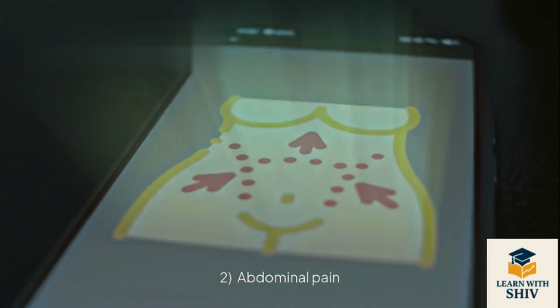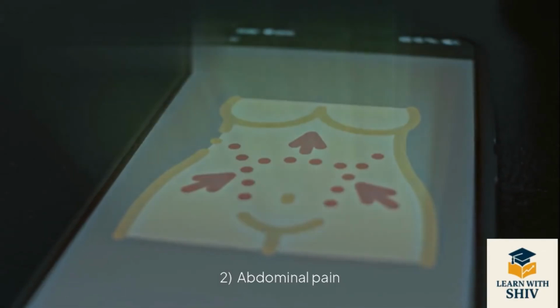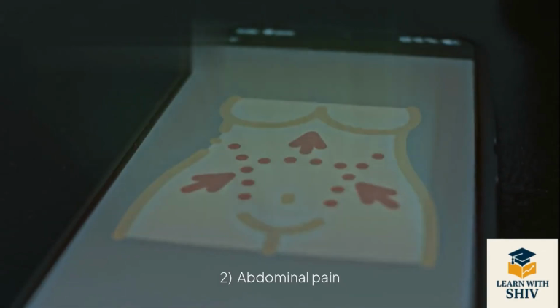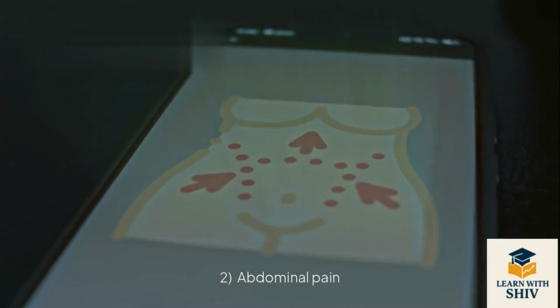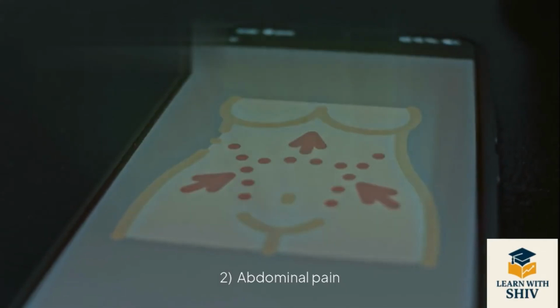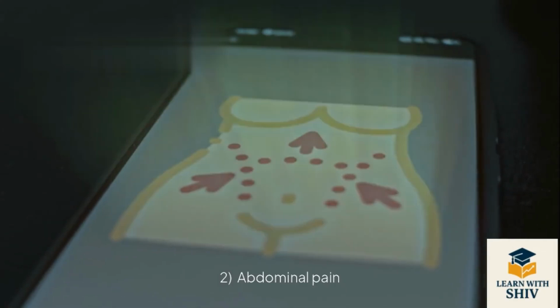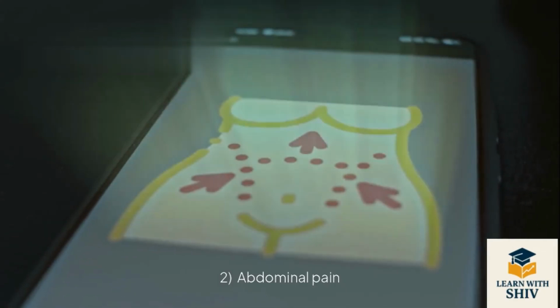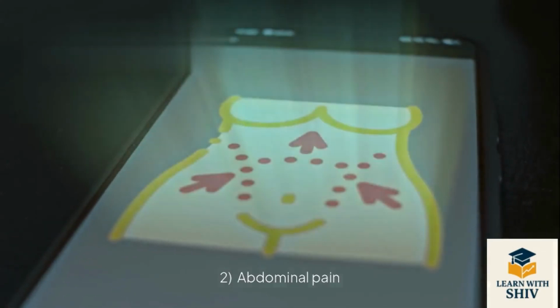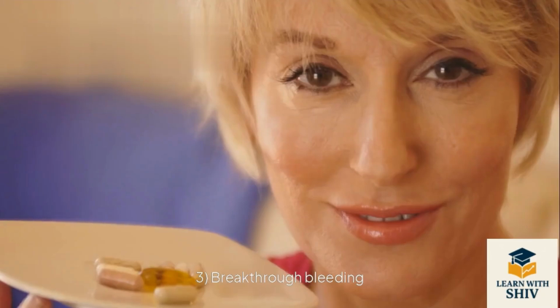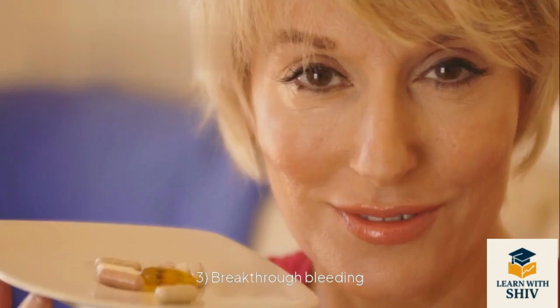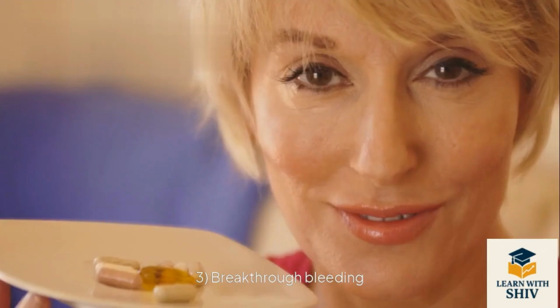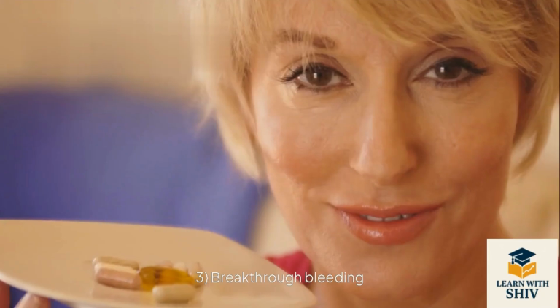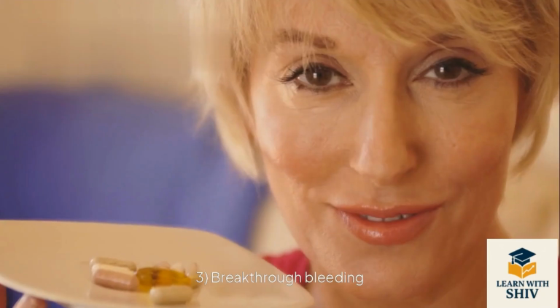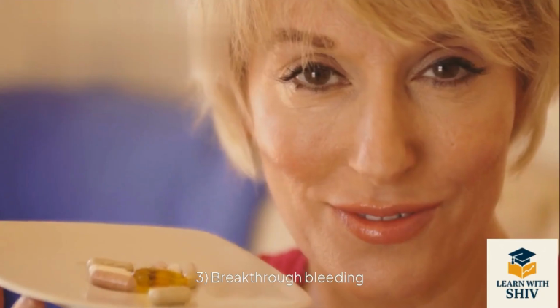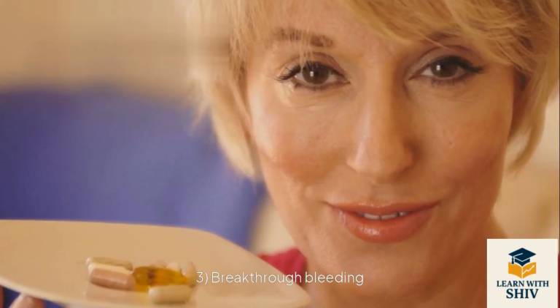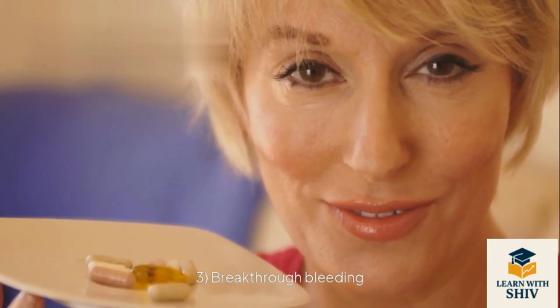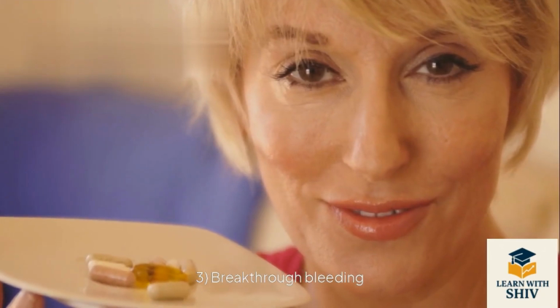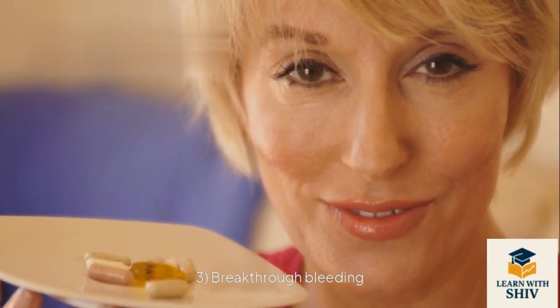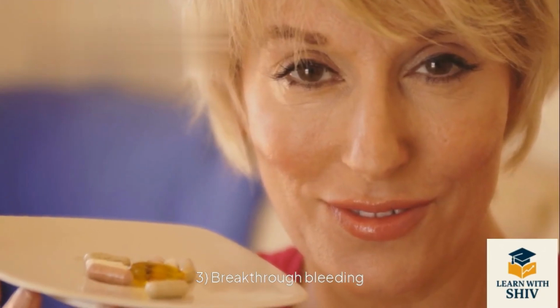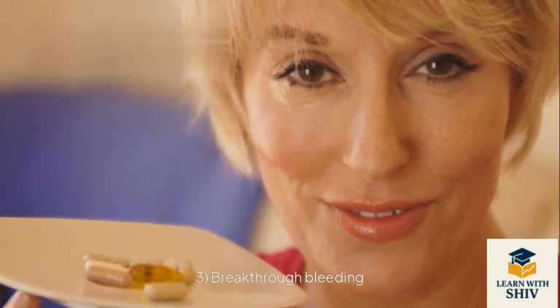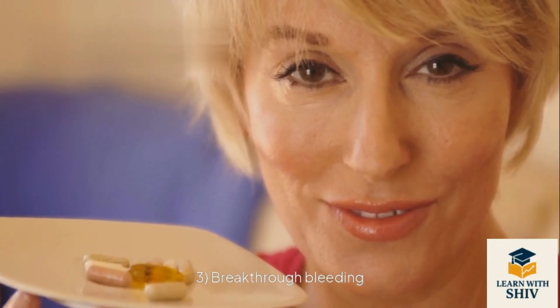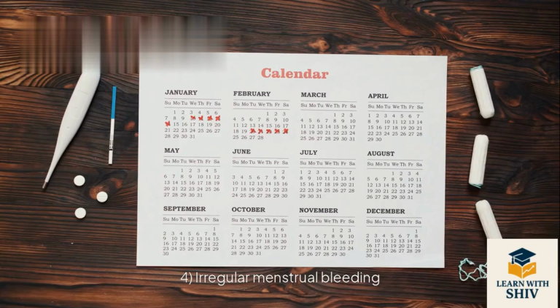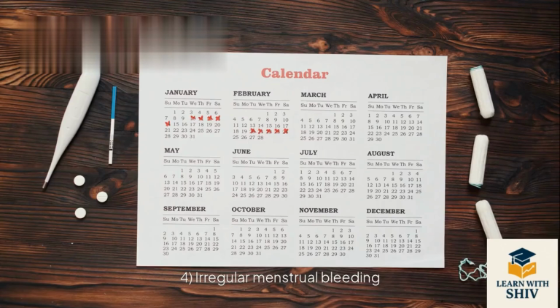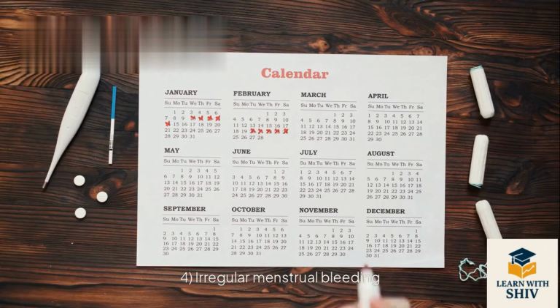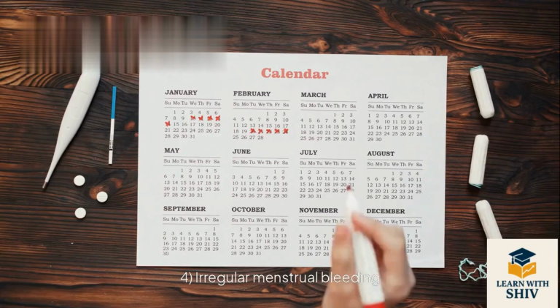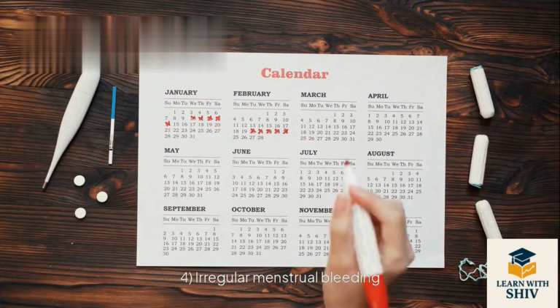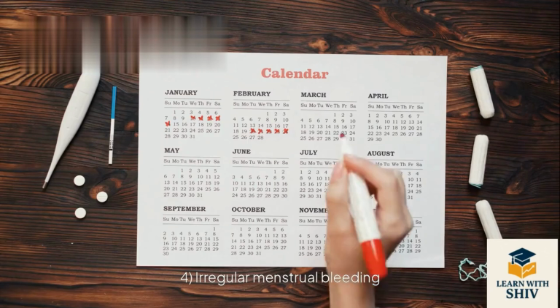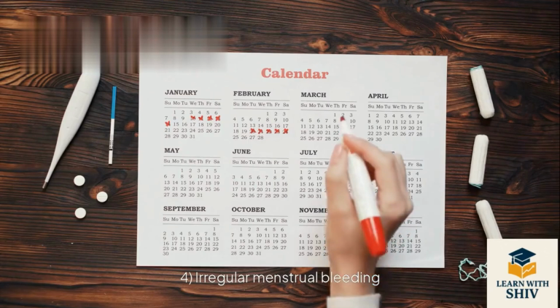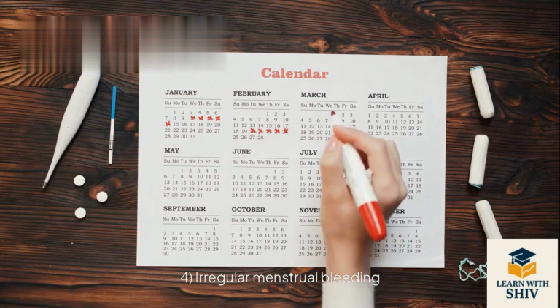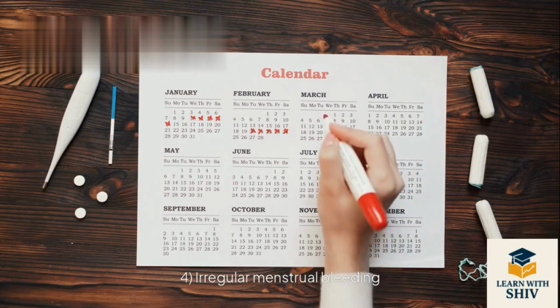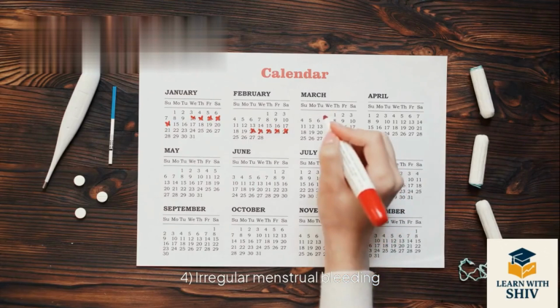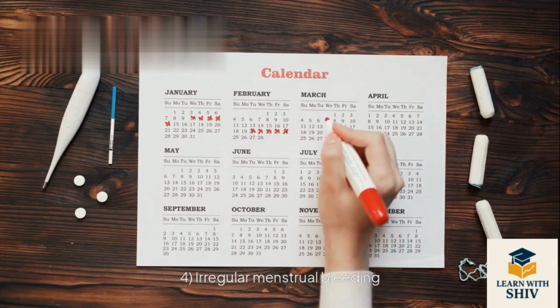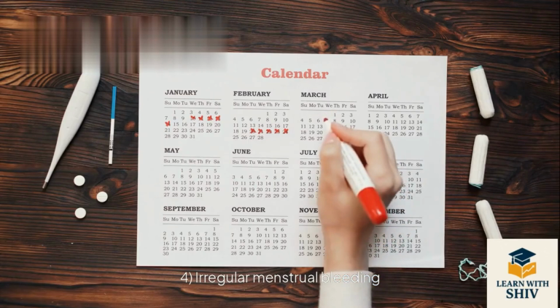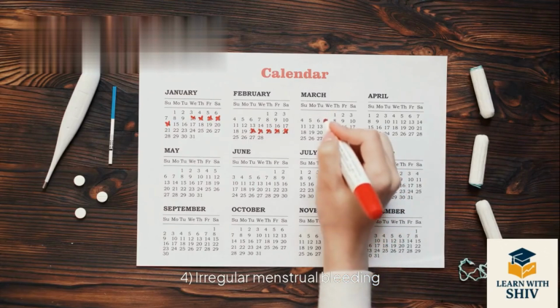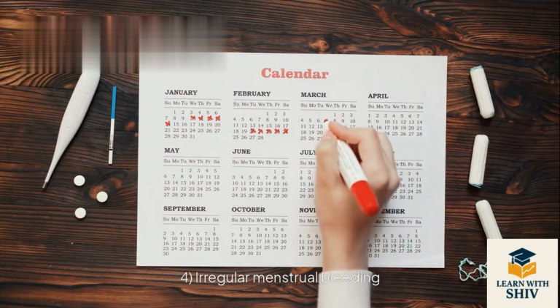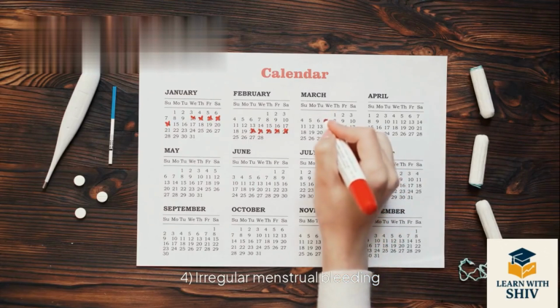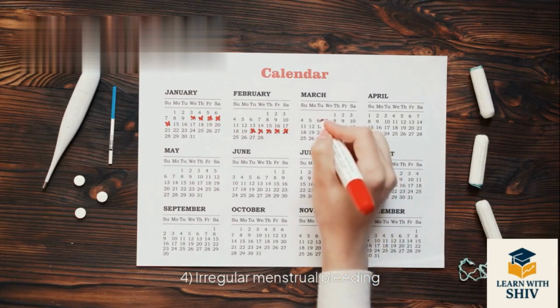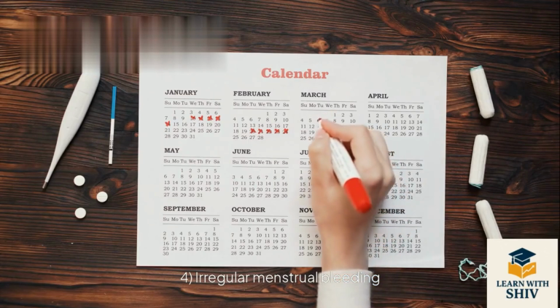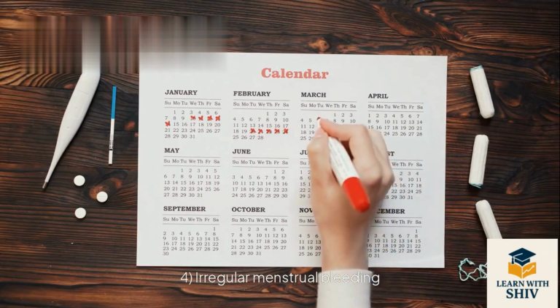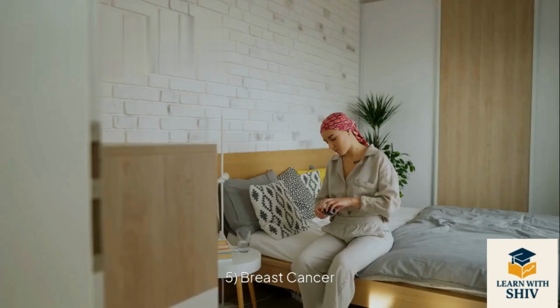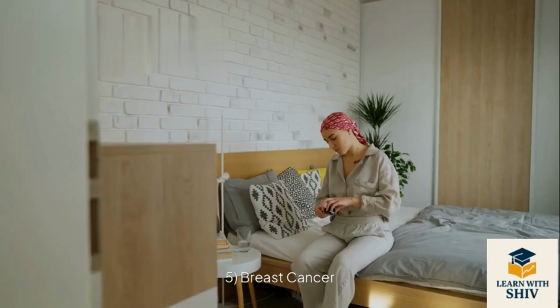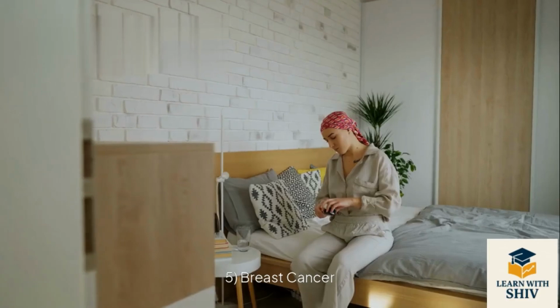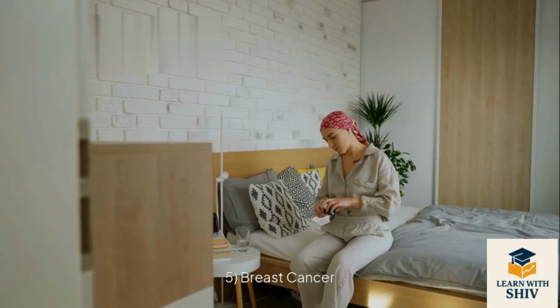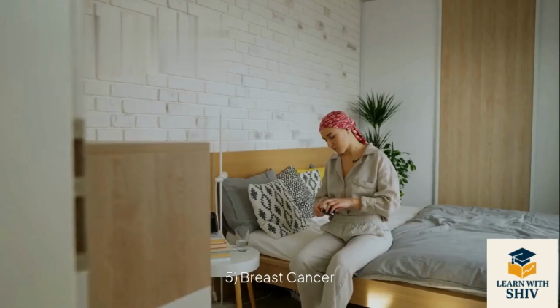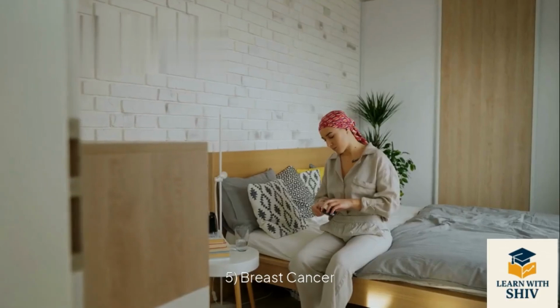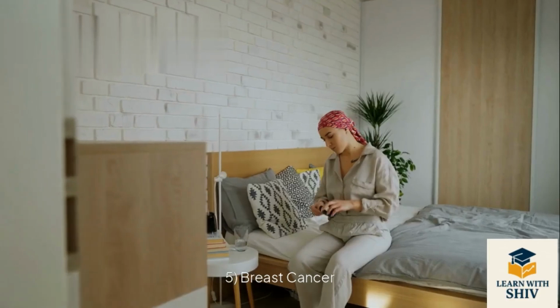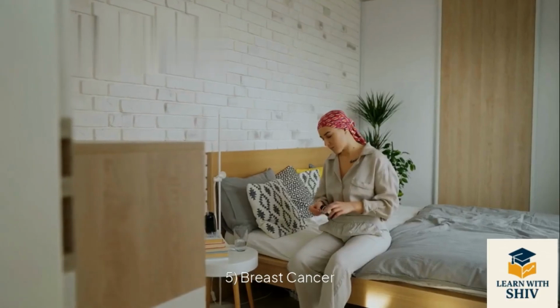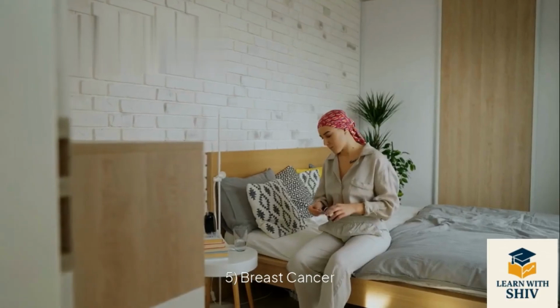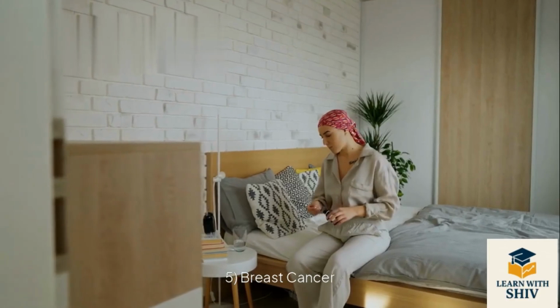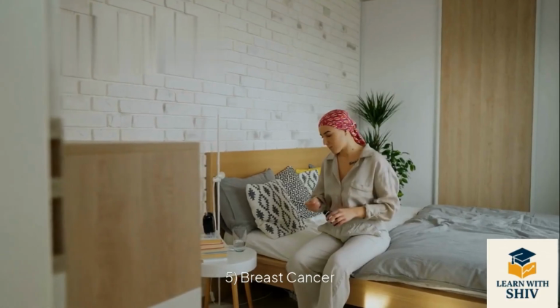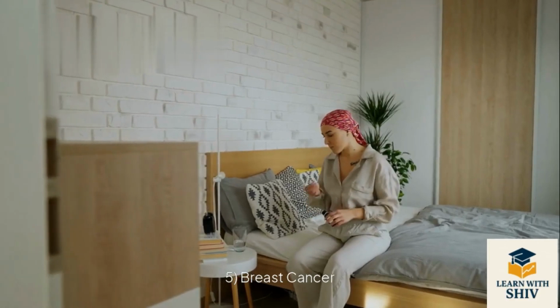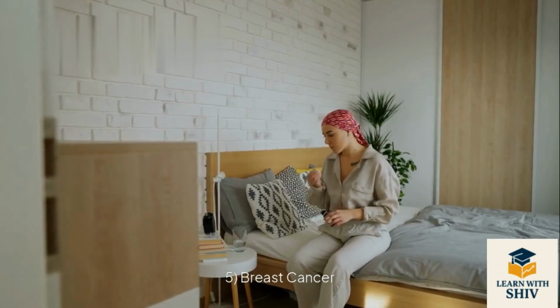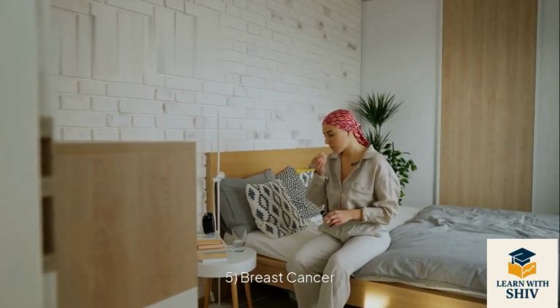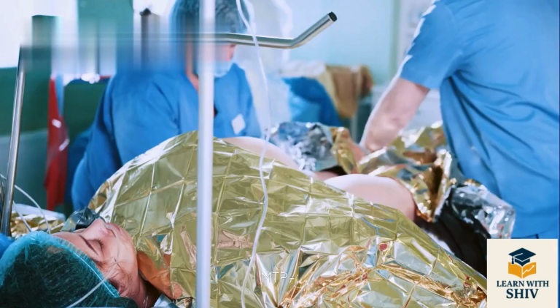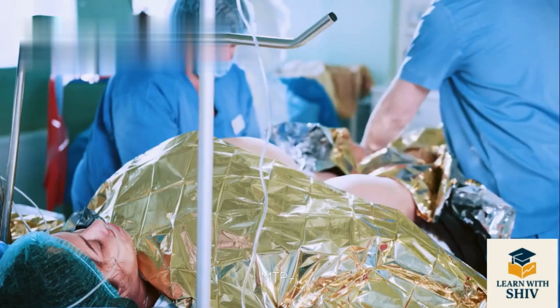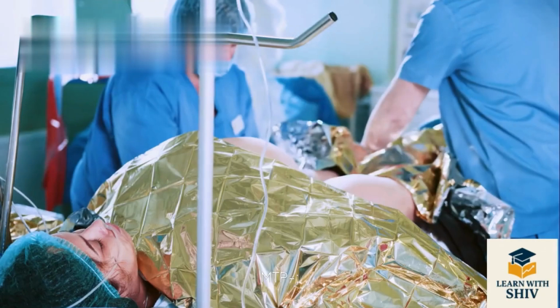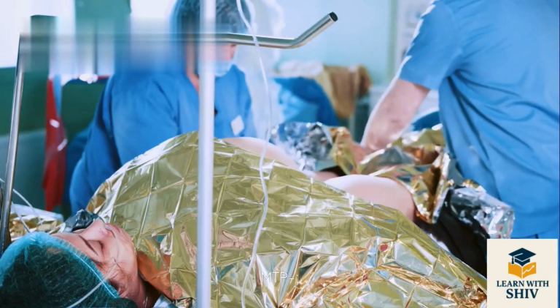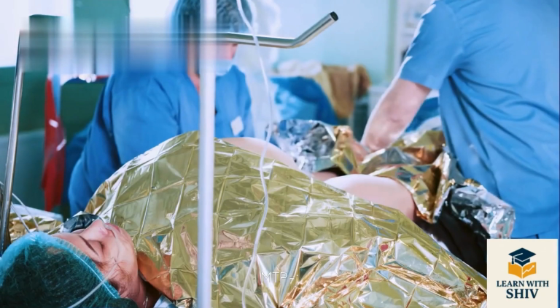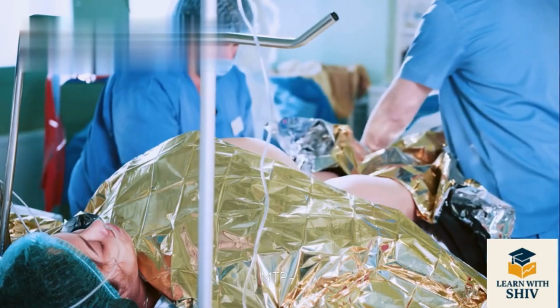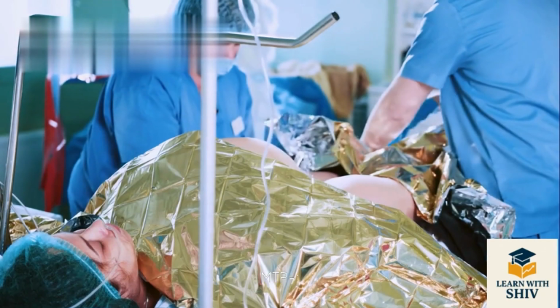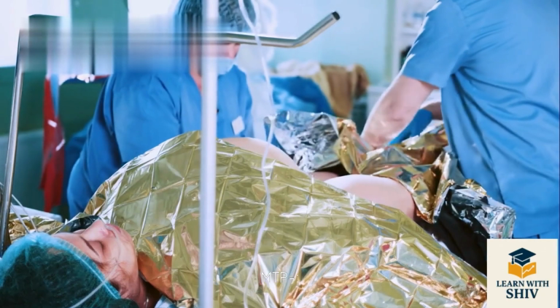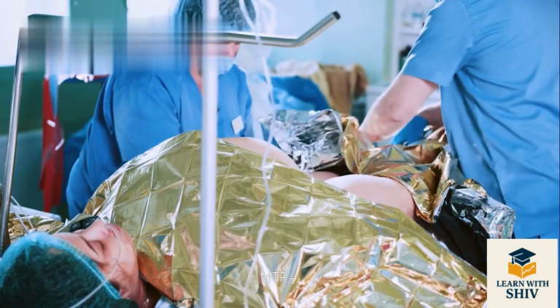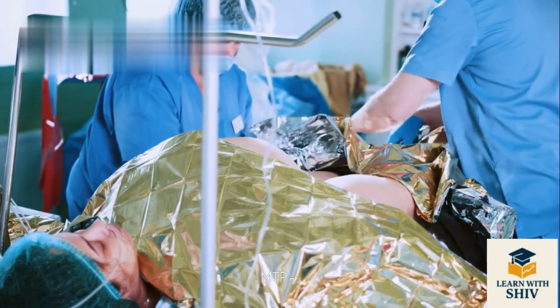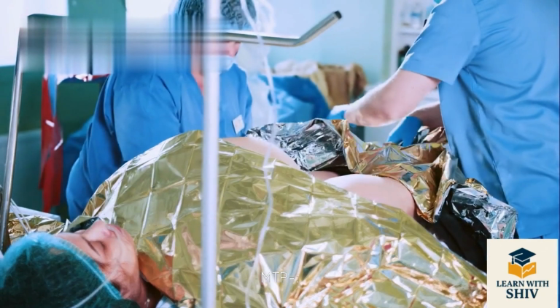Side effects of contraceptives: 1. Nausea, 2. Abdominal pain, 3. Breakthrough bleeding, 4. Irregular menstrual bleeding, 5. Breast cancer.